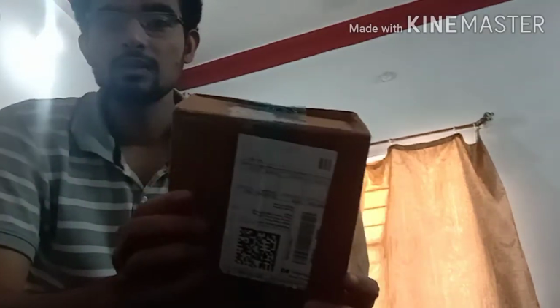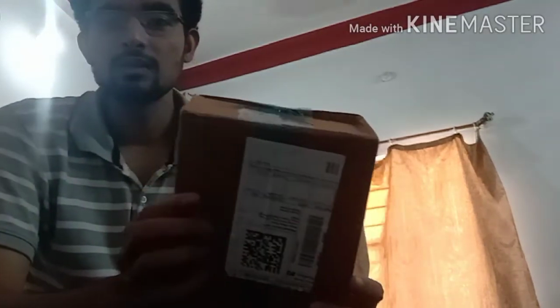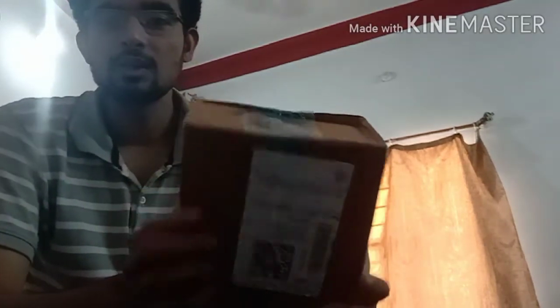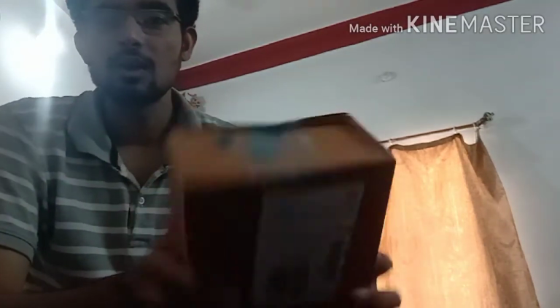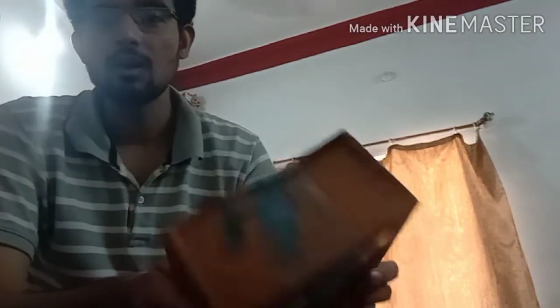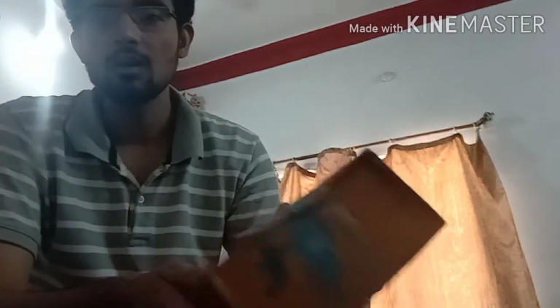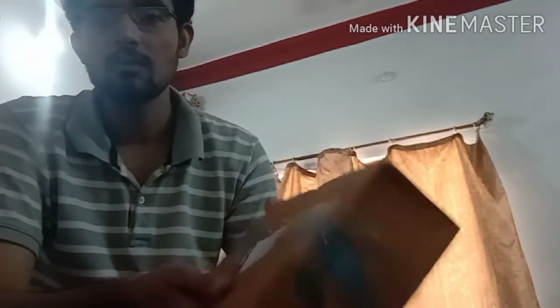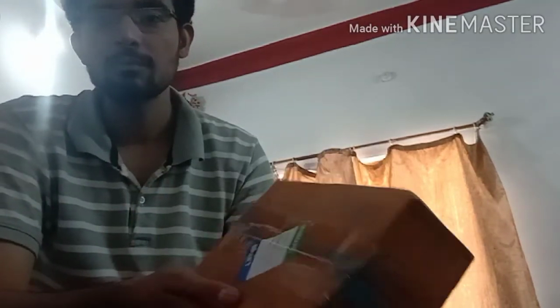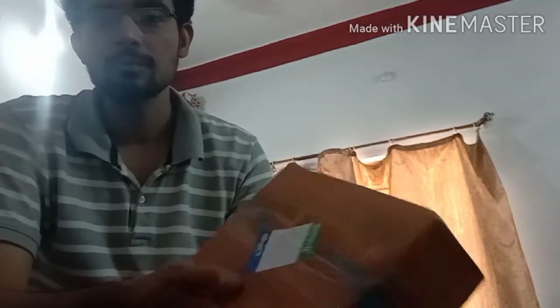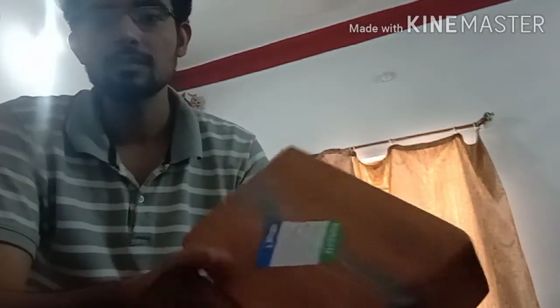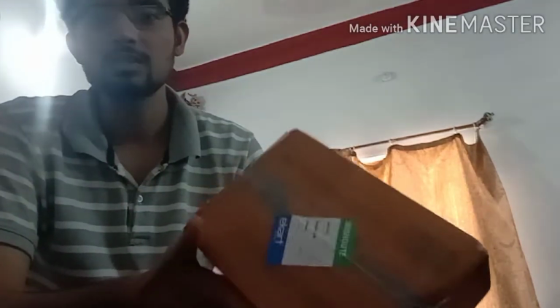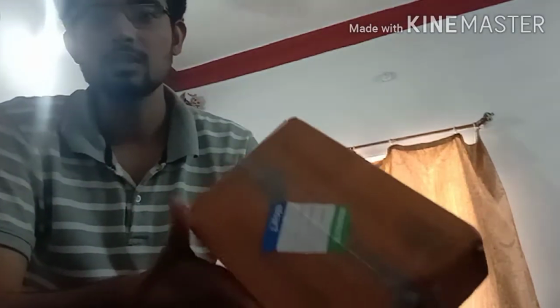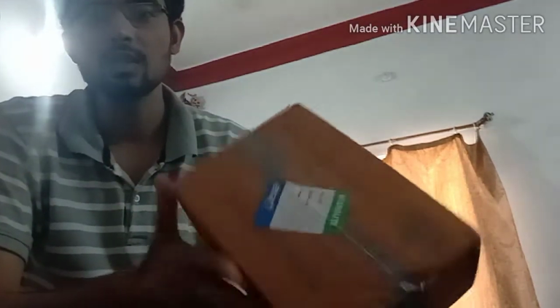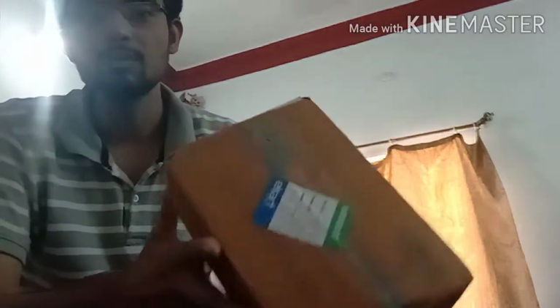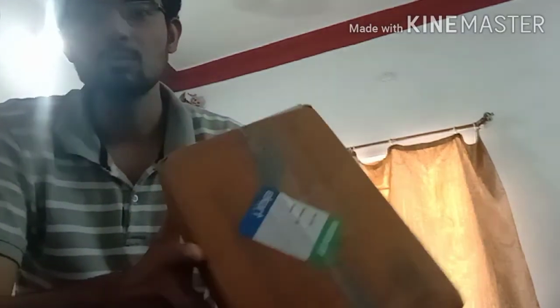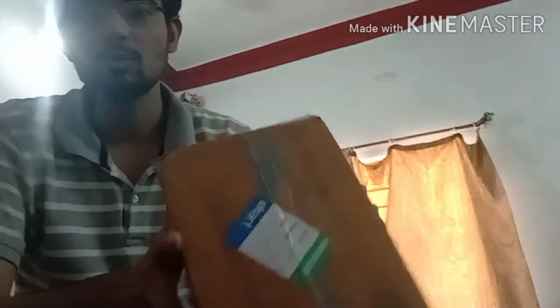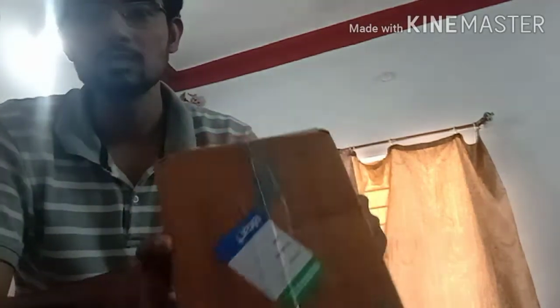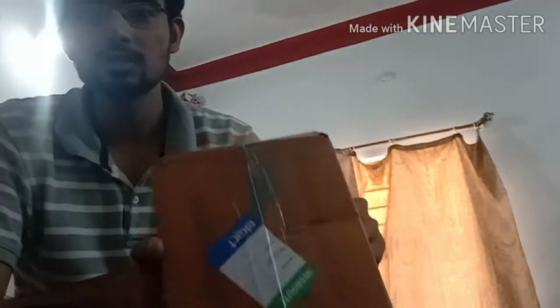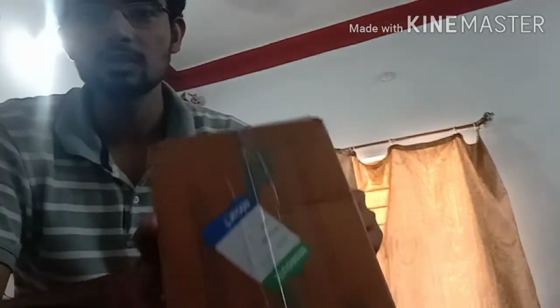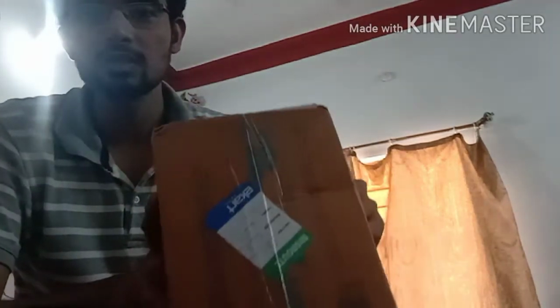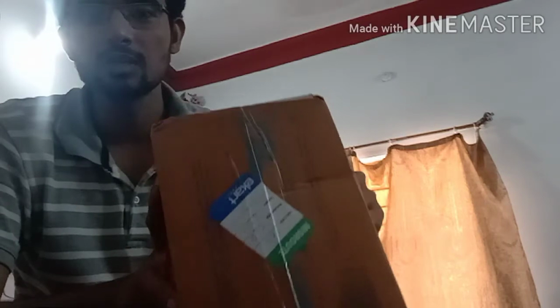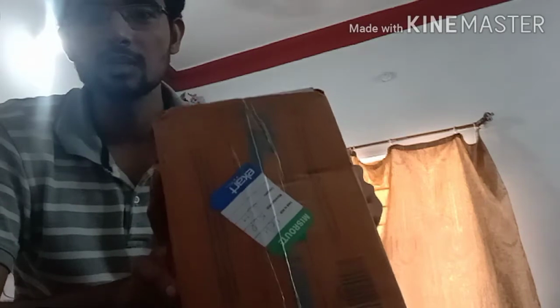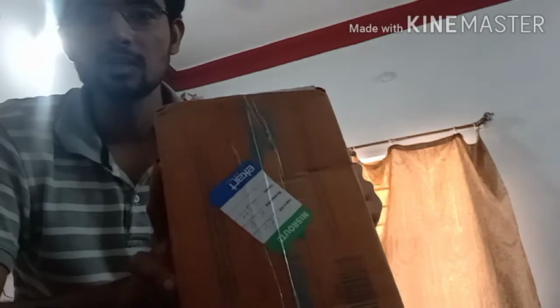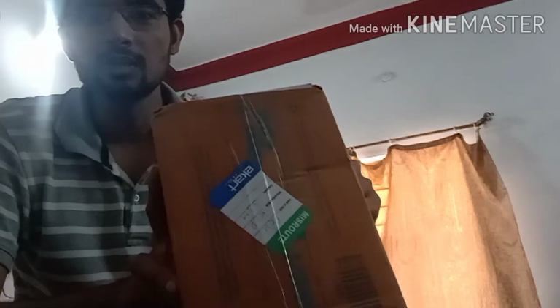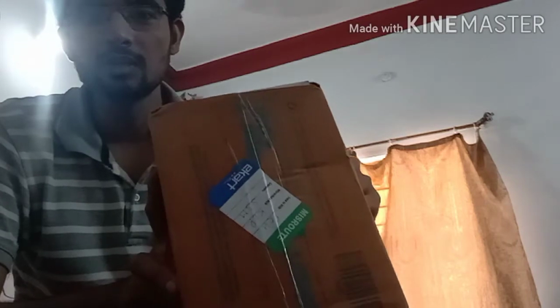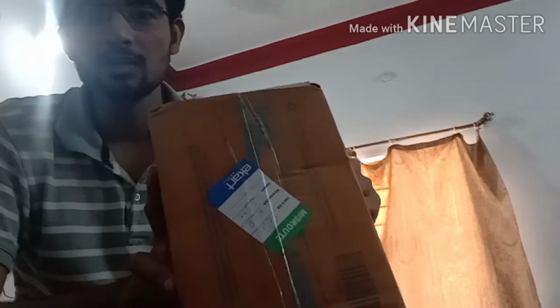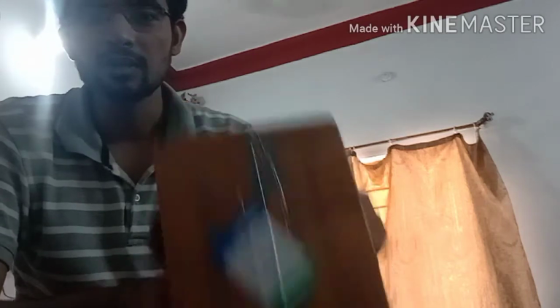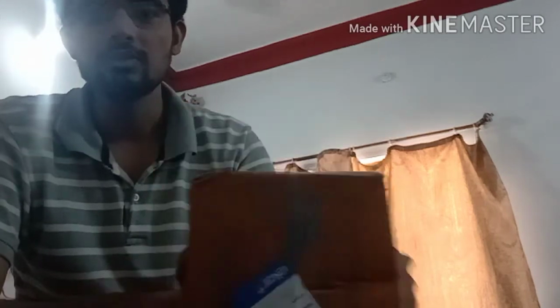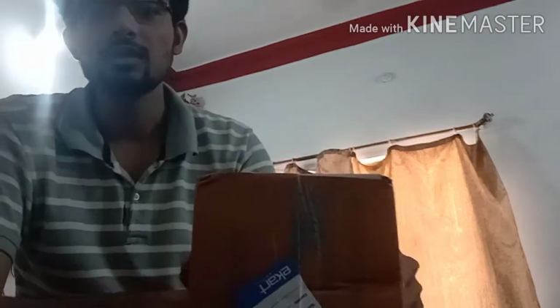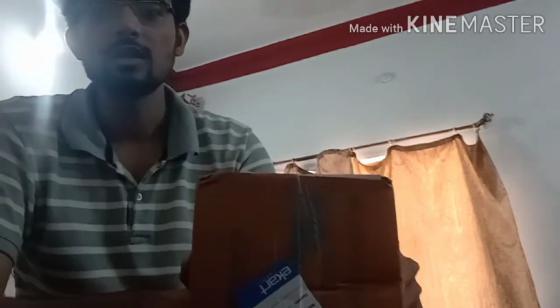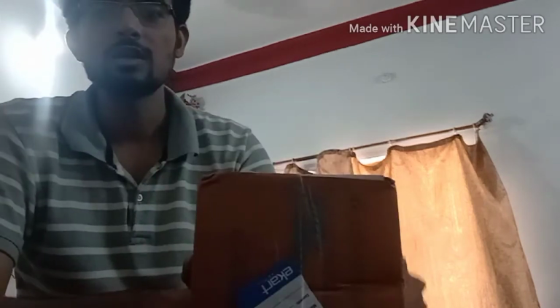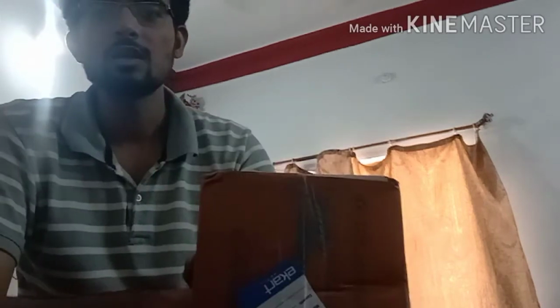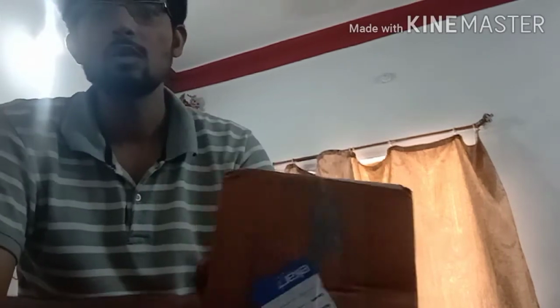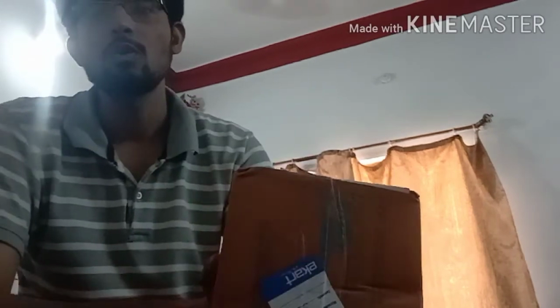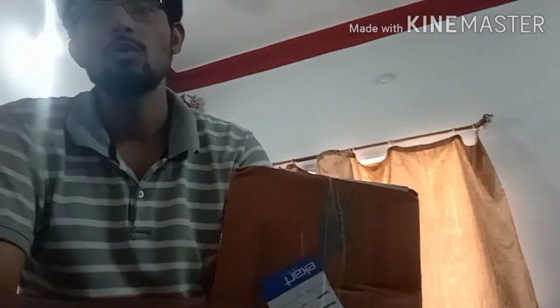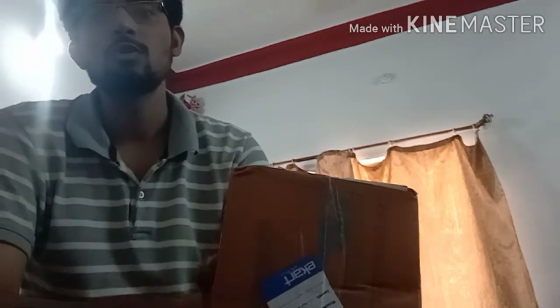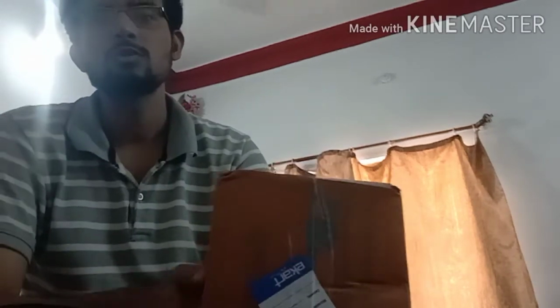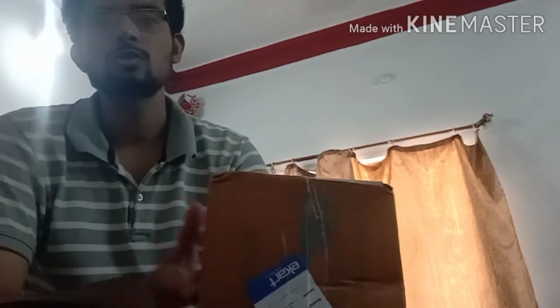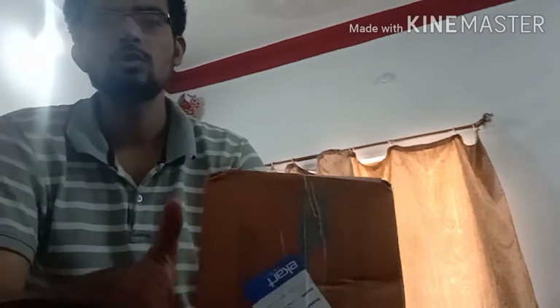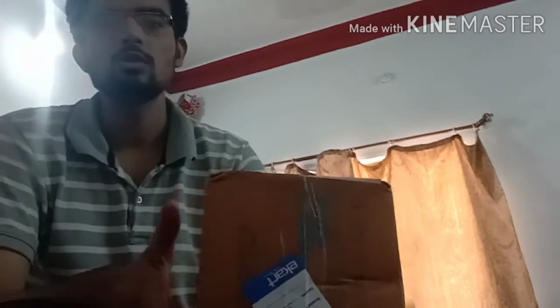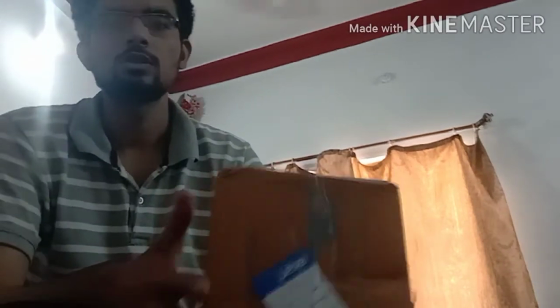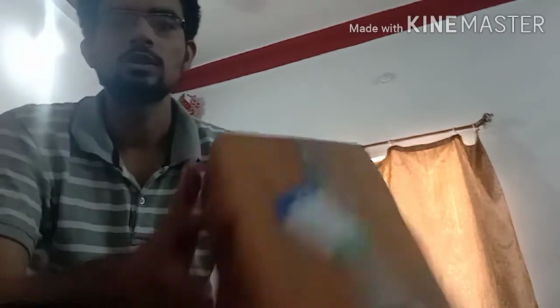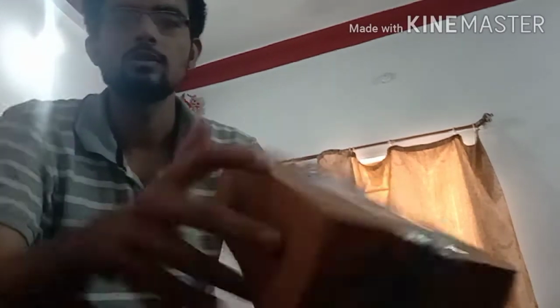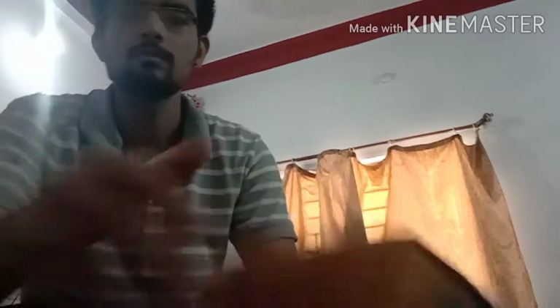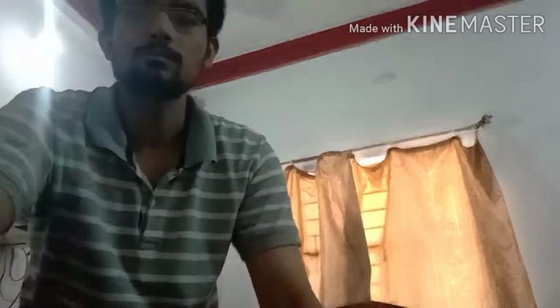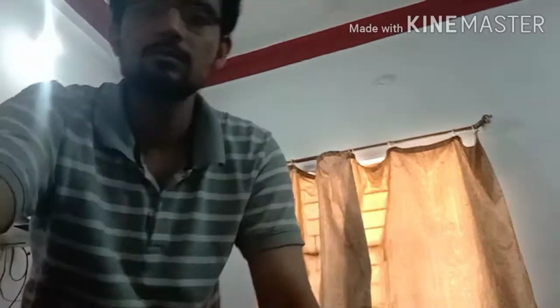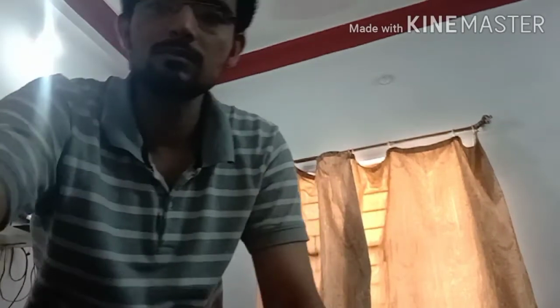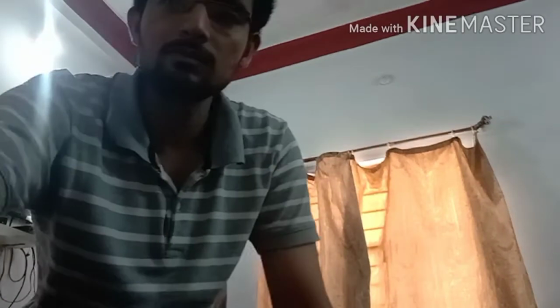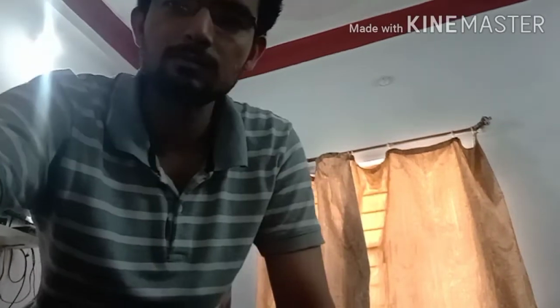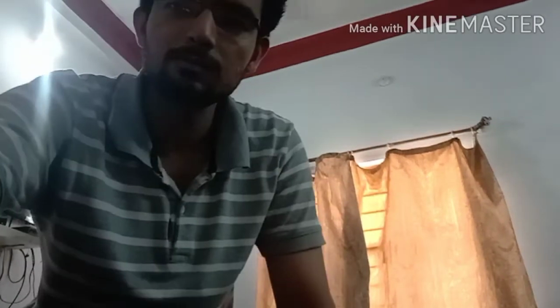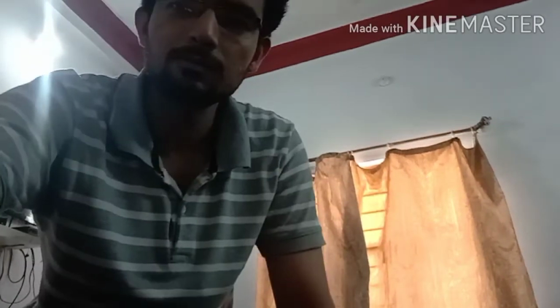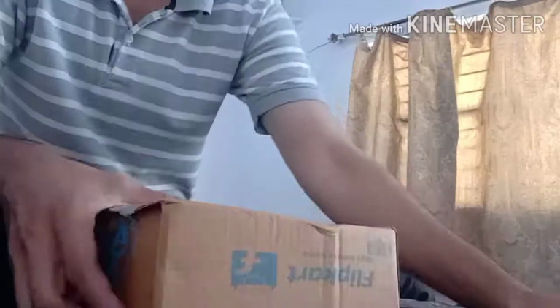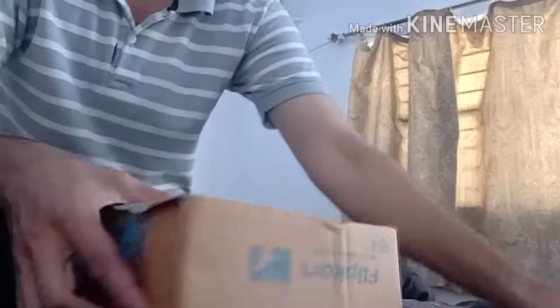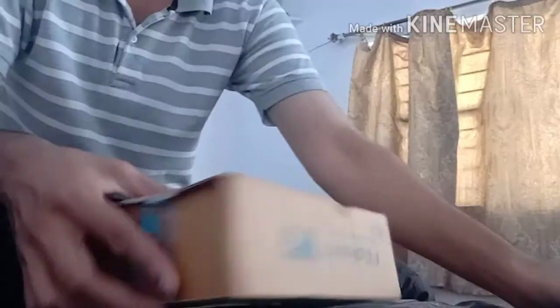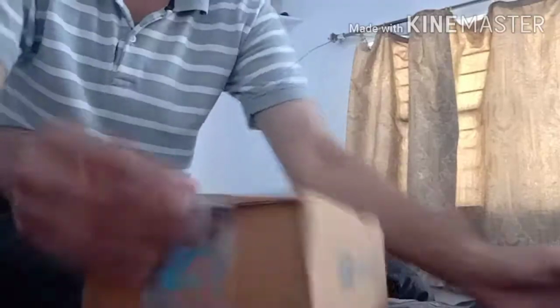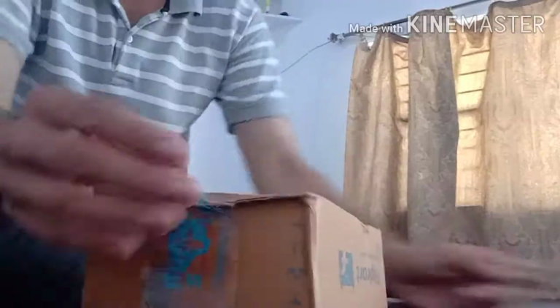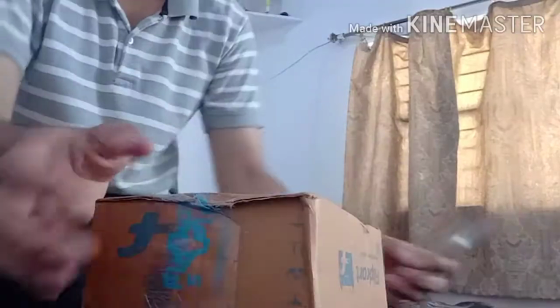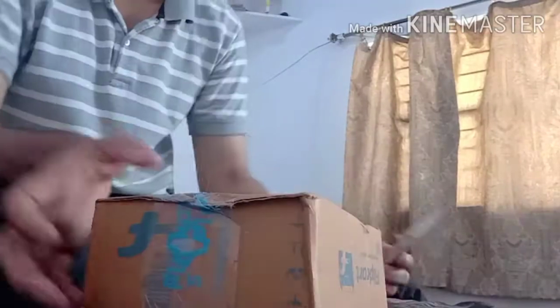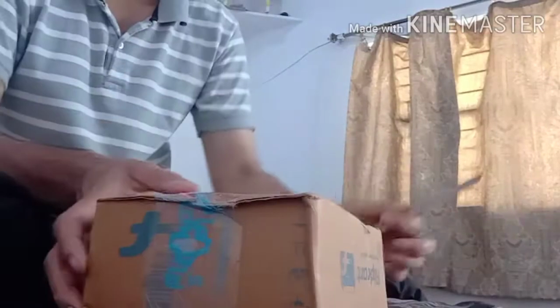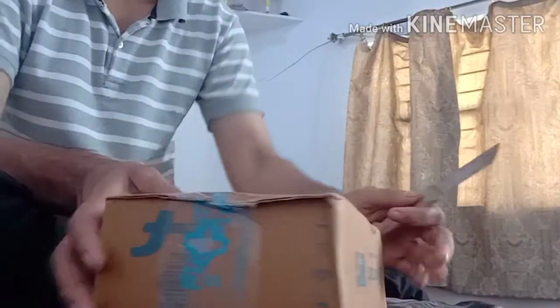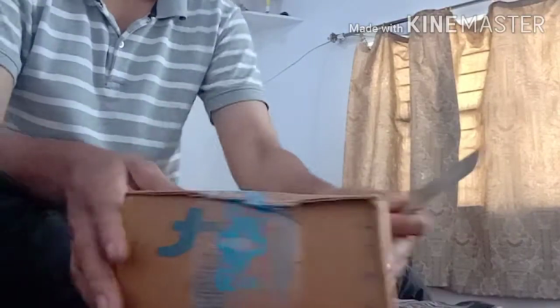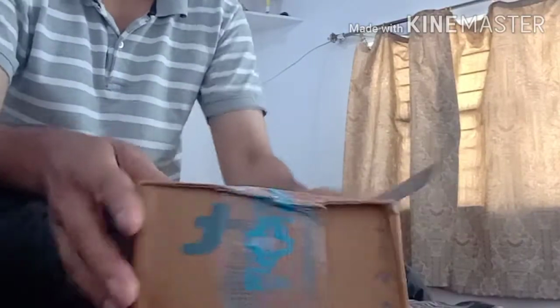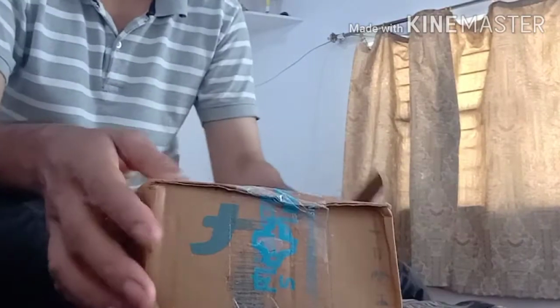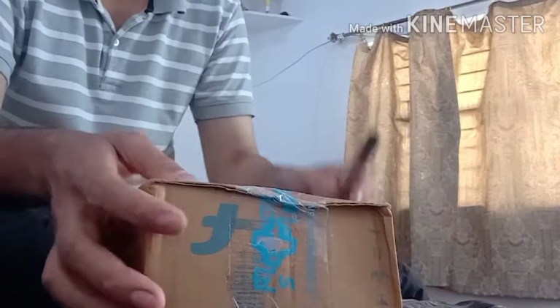Let's unbox it and open it. So now let's cut it.